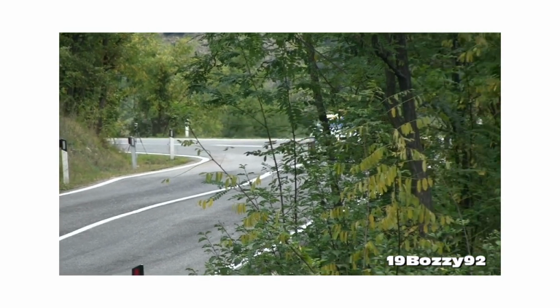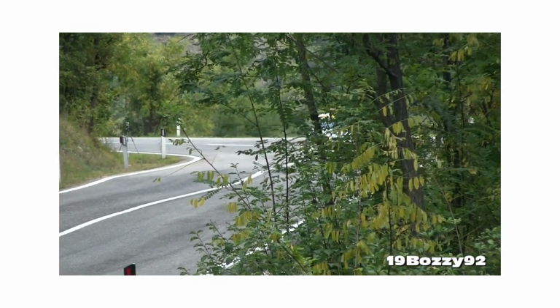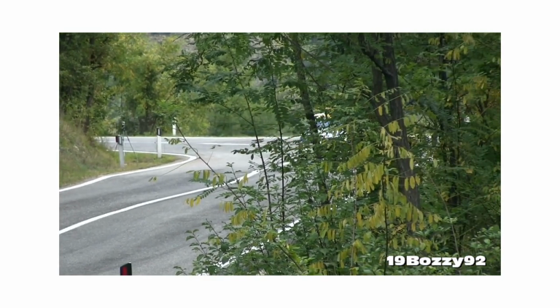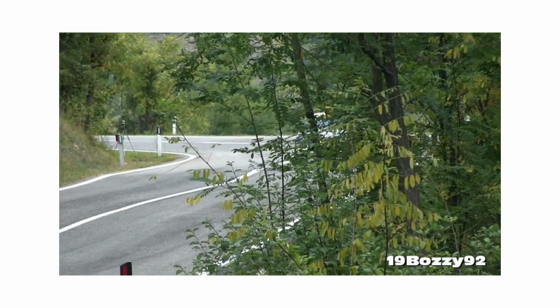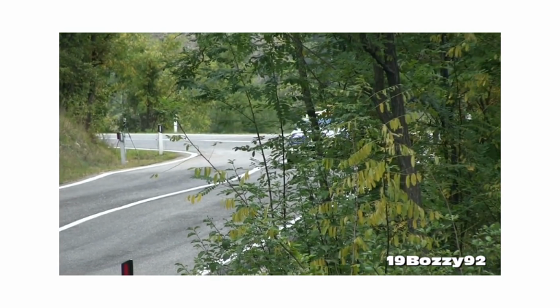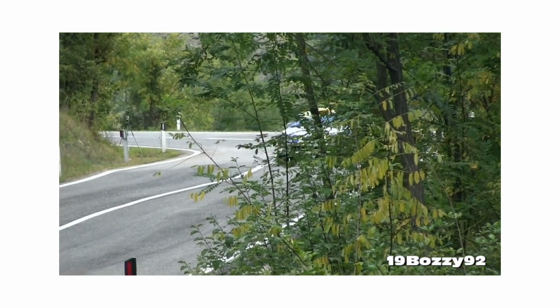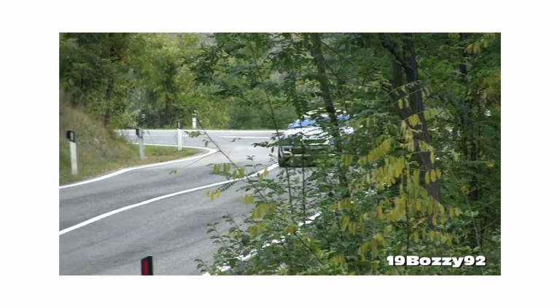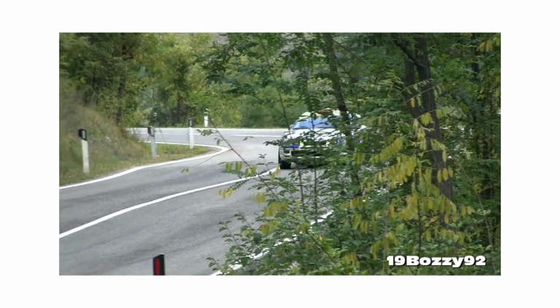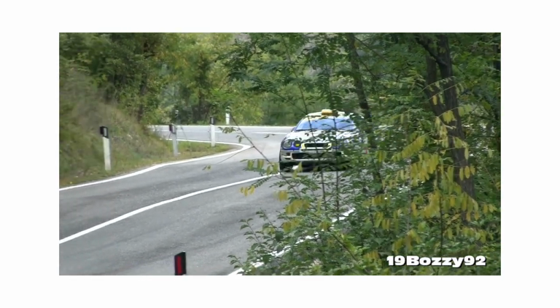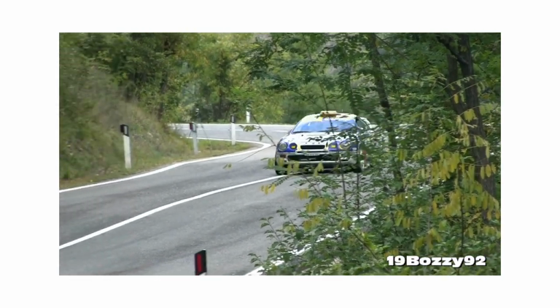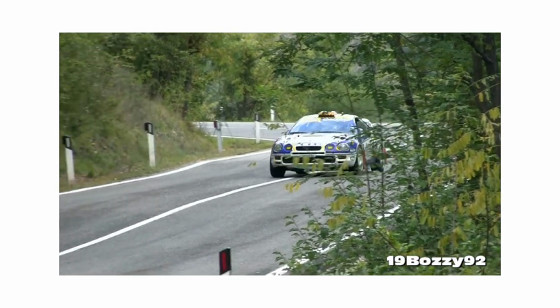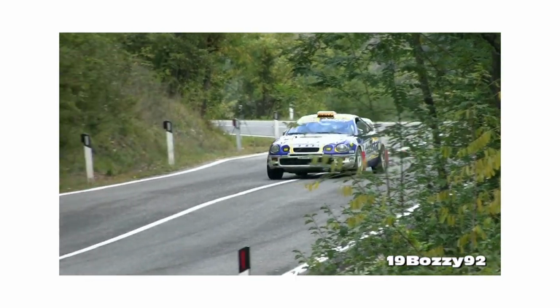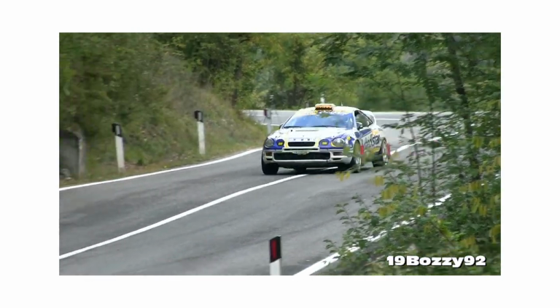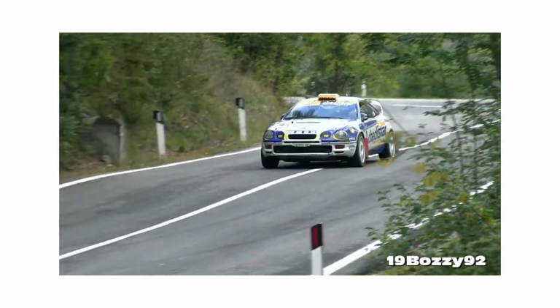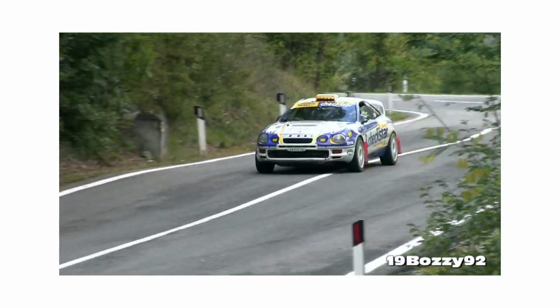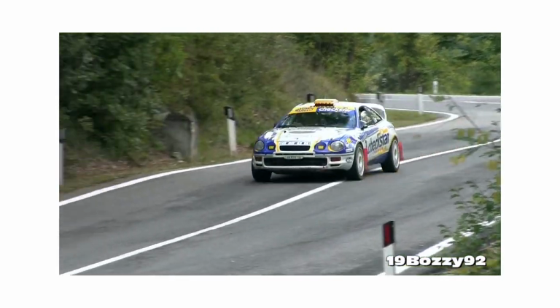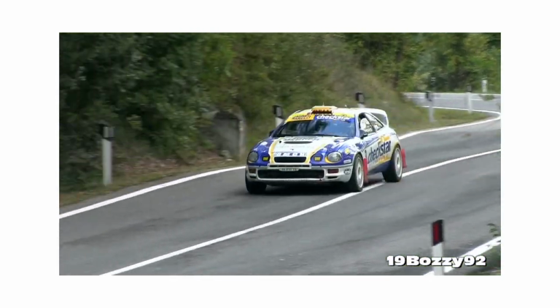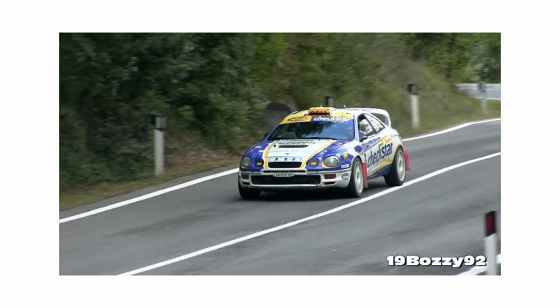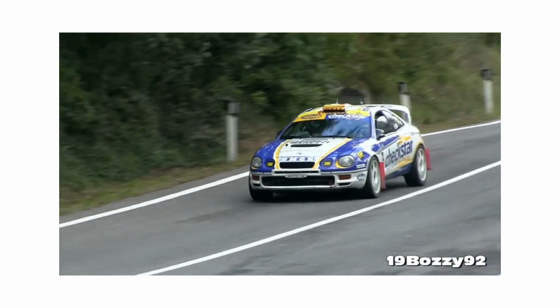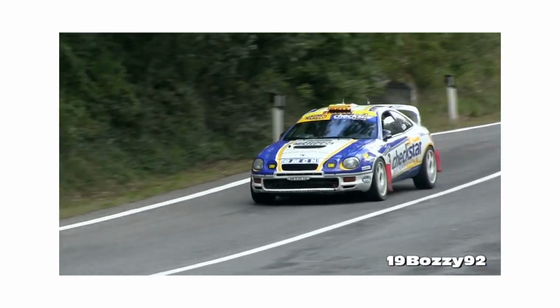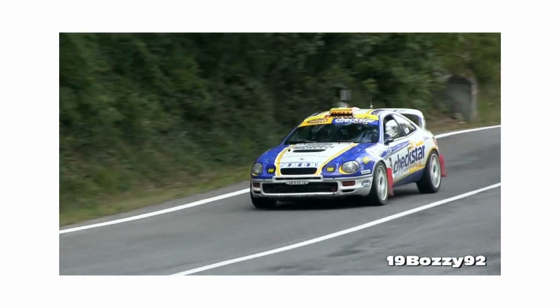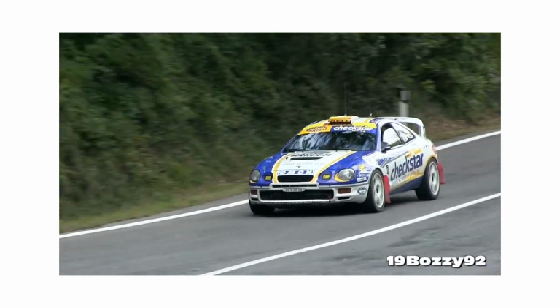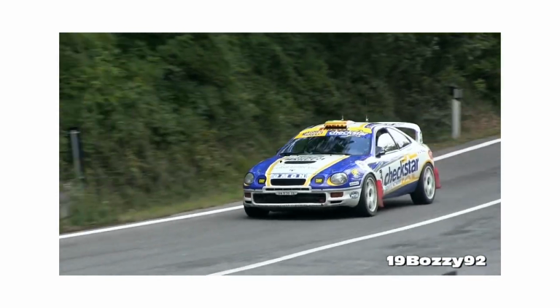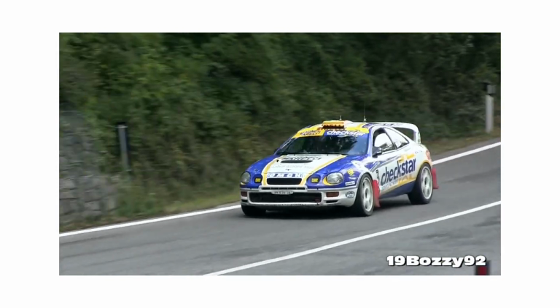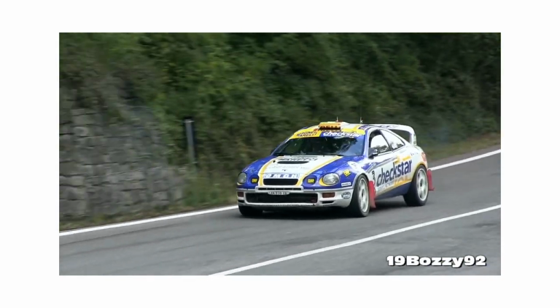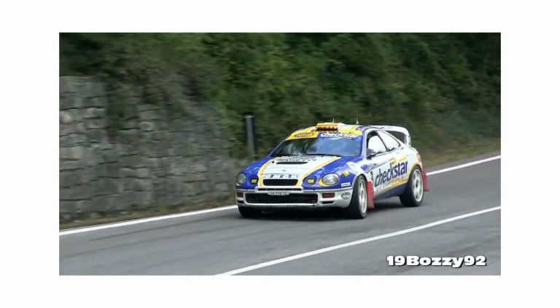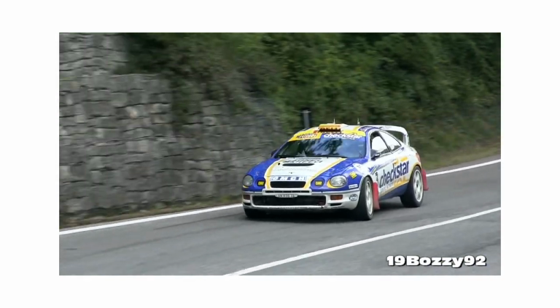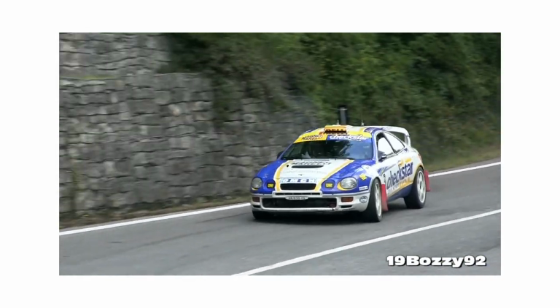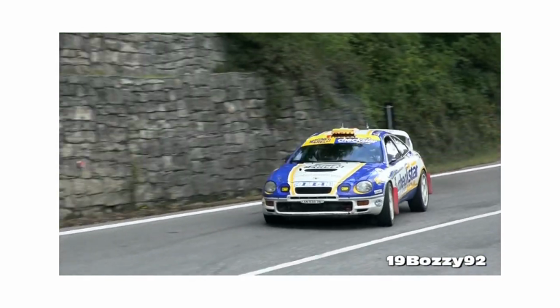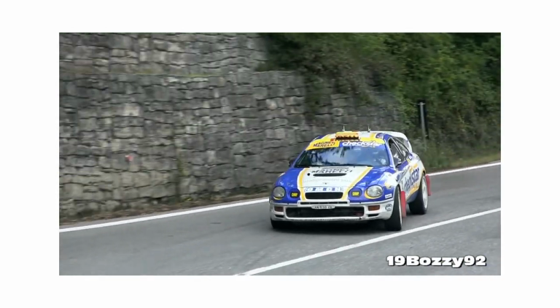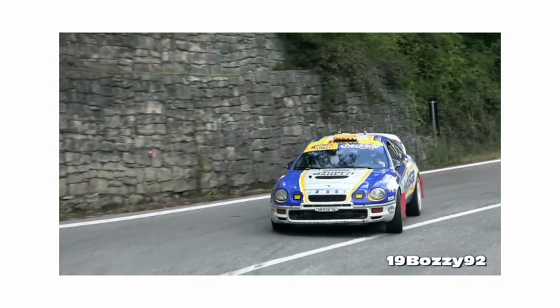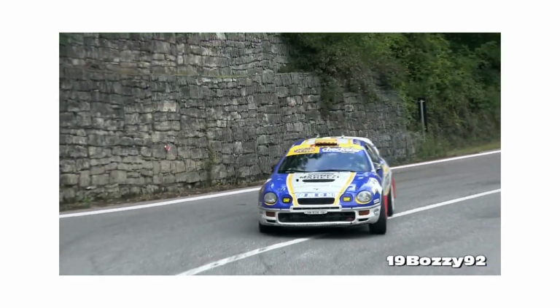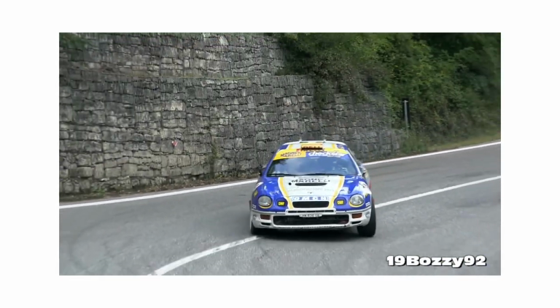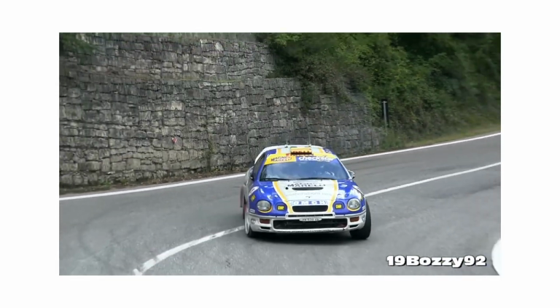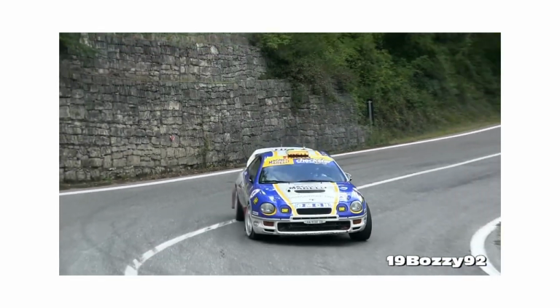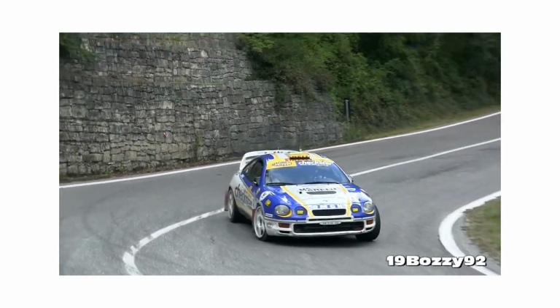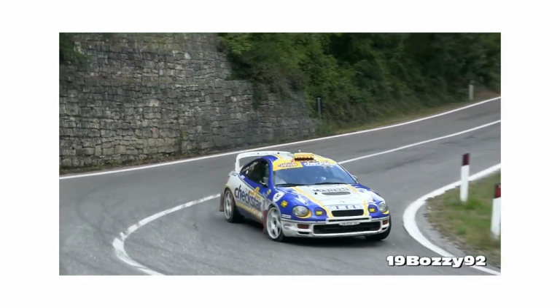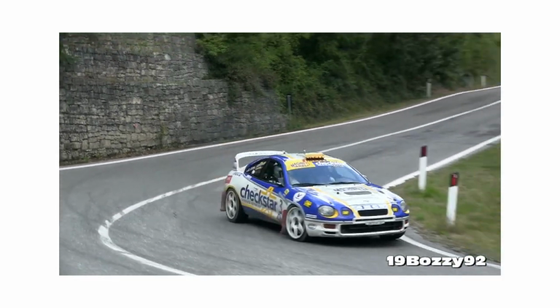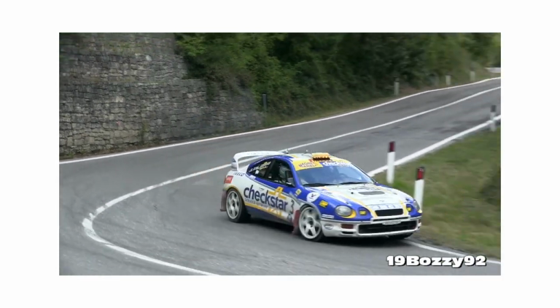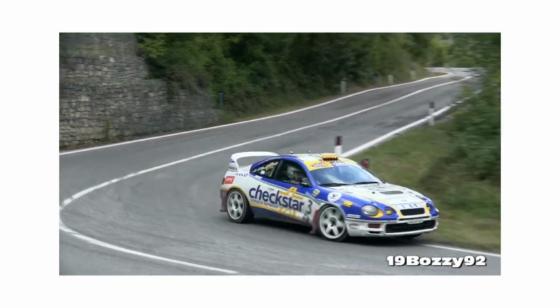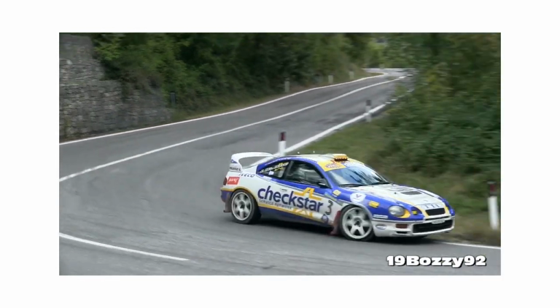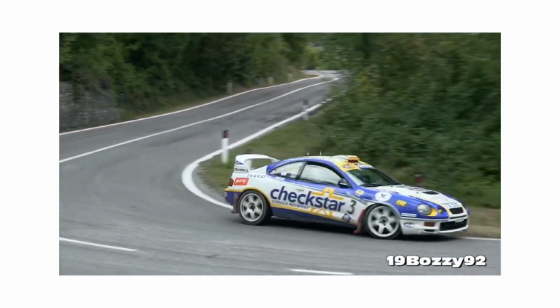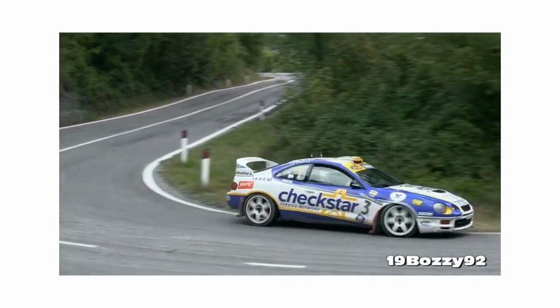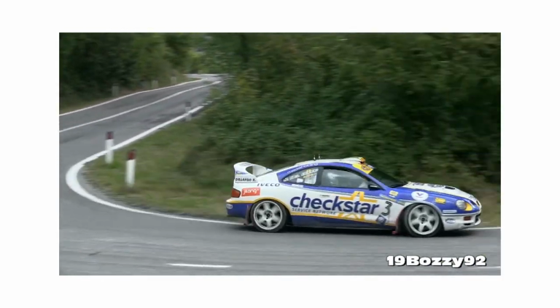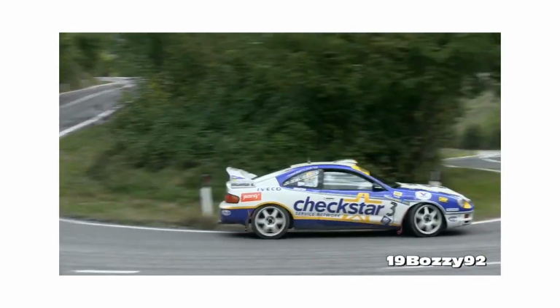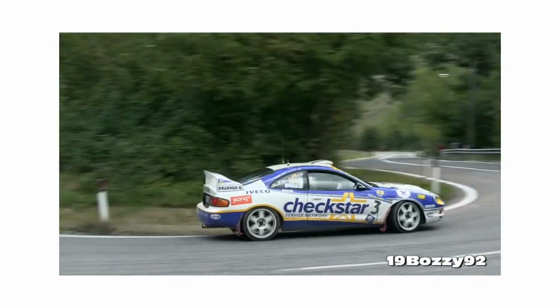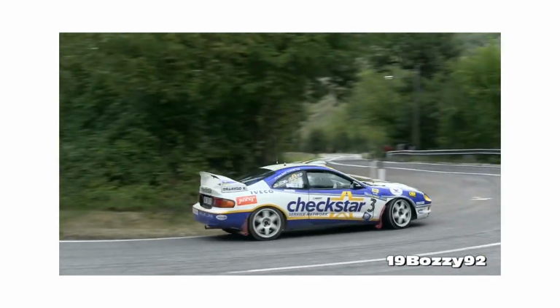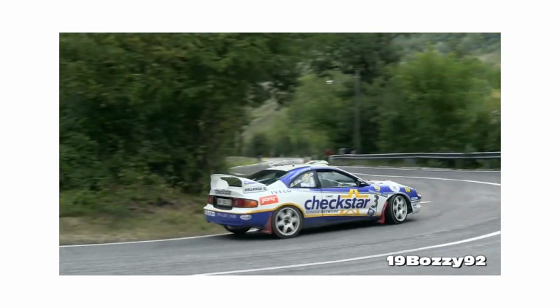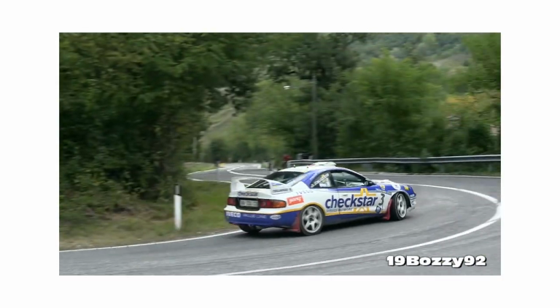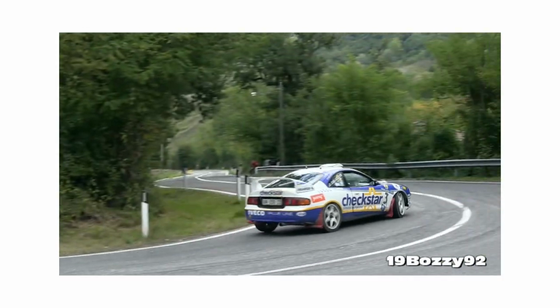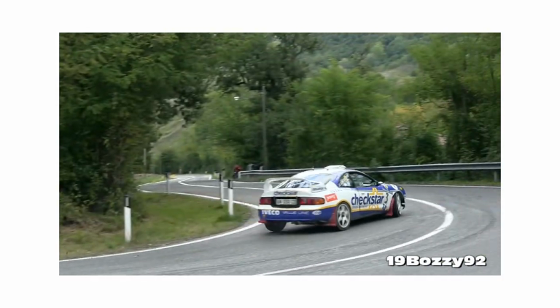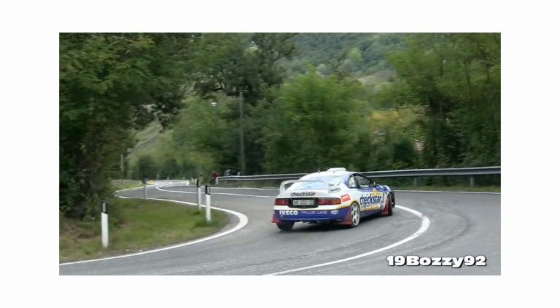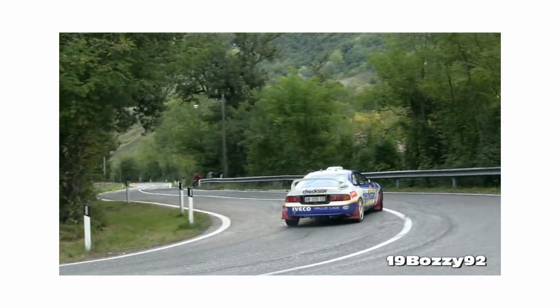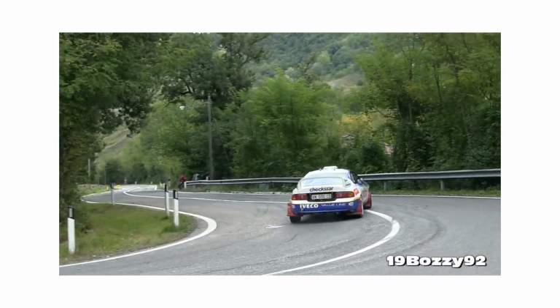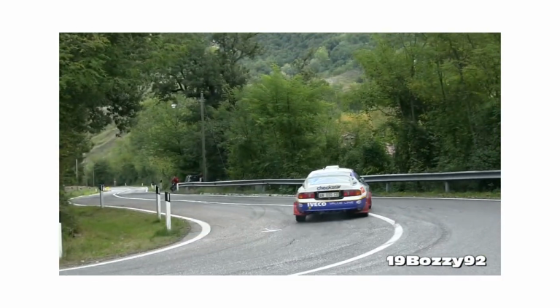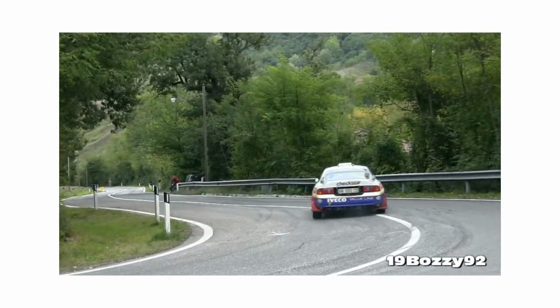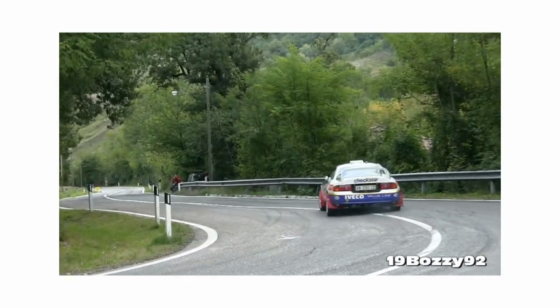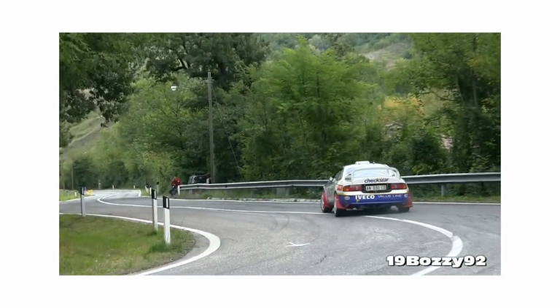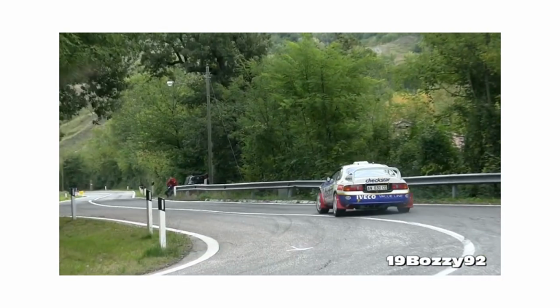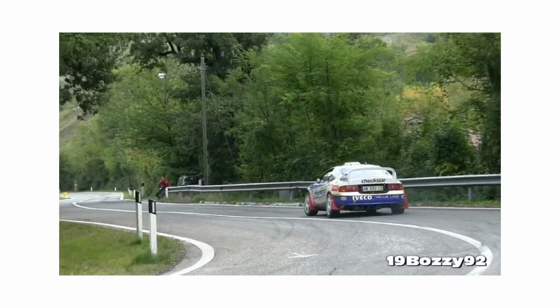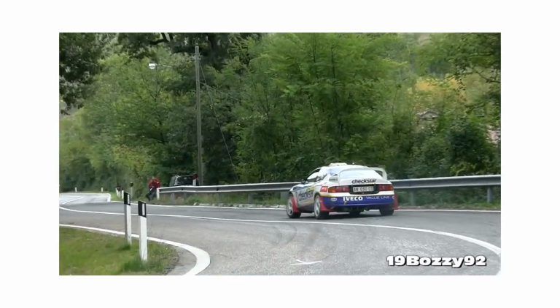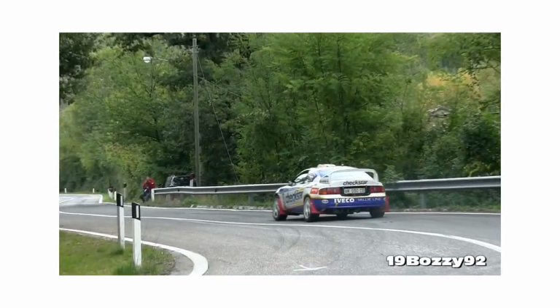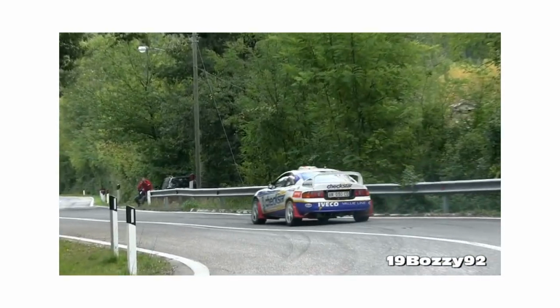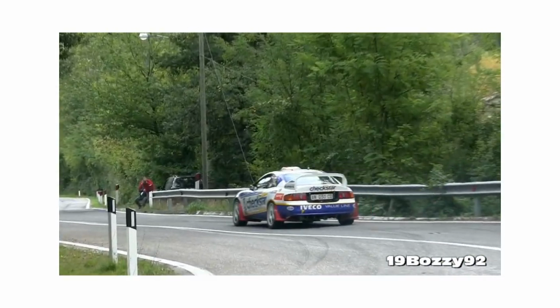This meant the end of the Celica's WRC dominance, which means this is the proper last-gen homologated Celica to ever be produced. This is a really special car.